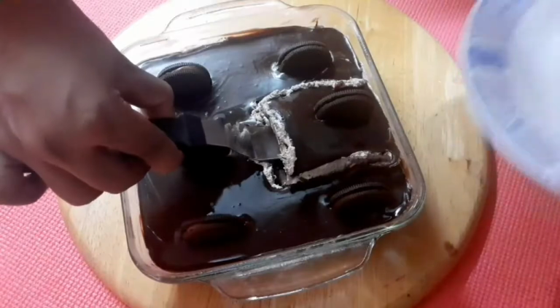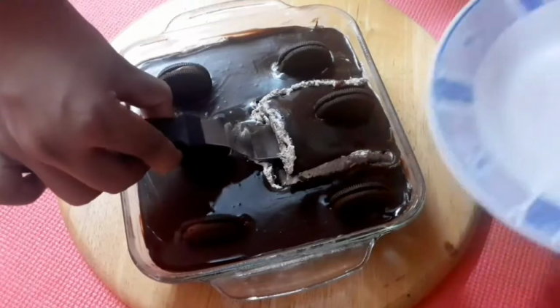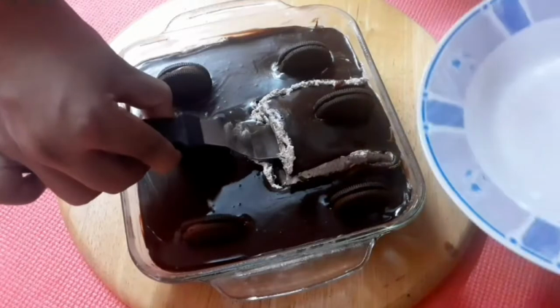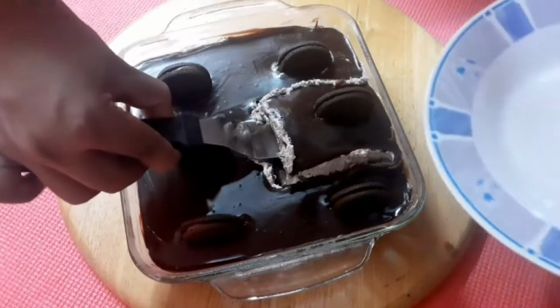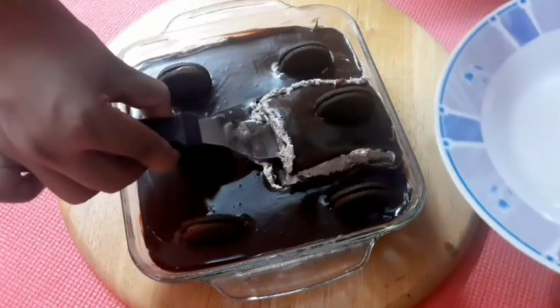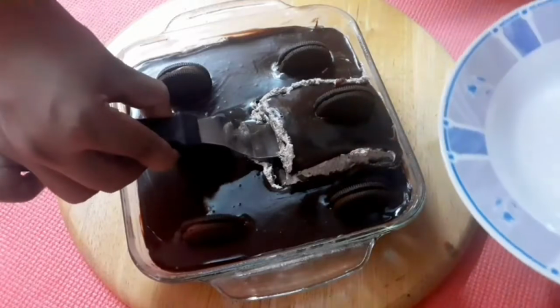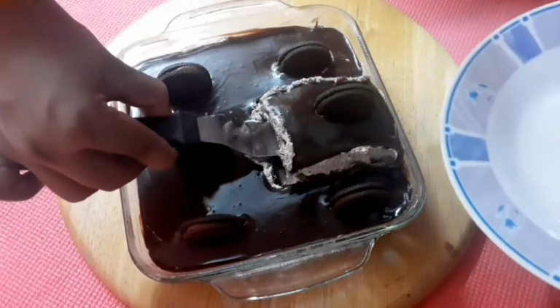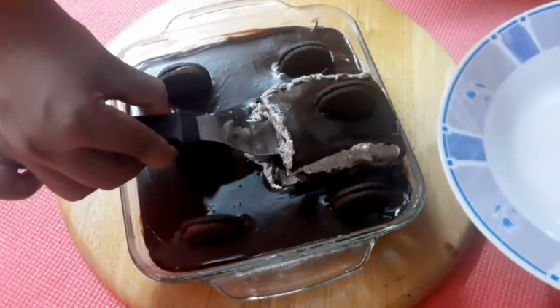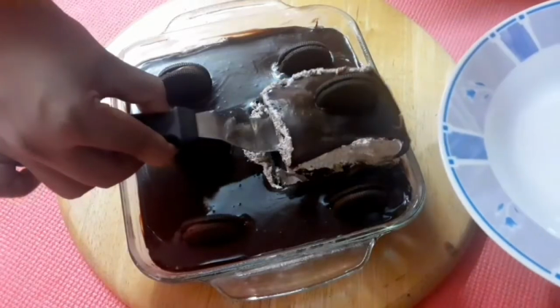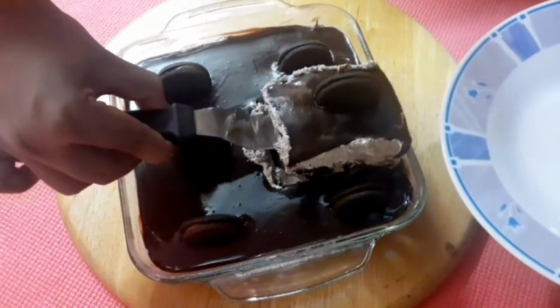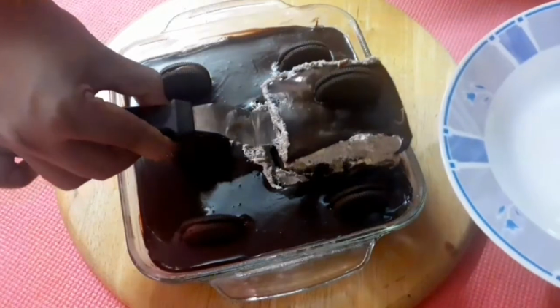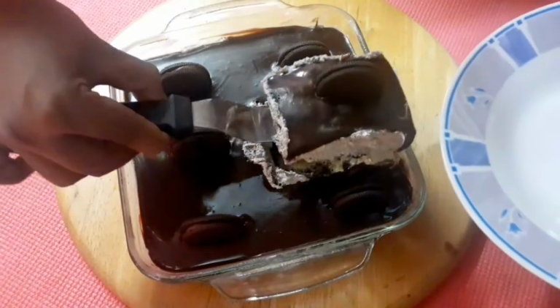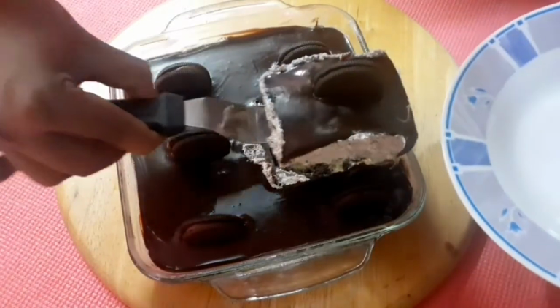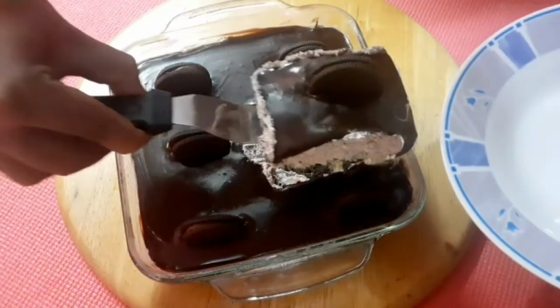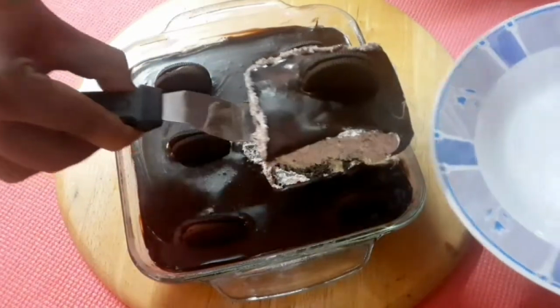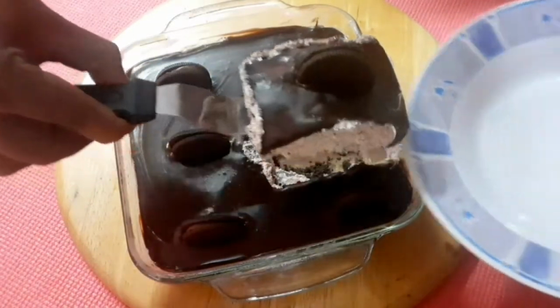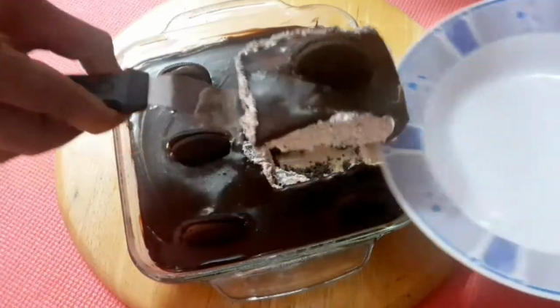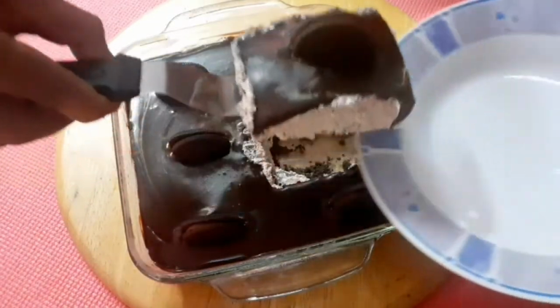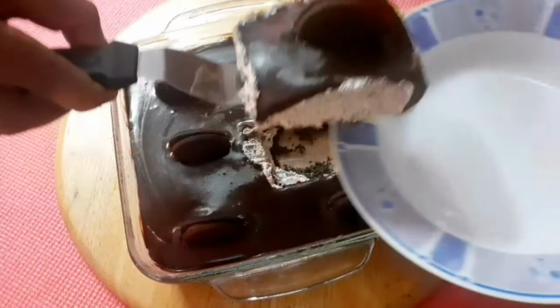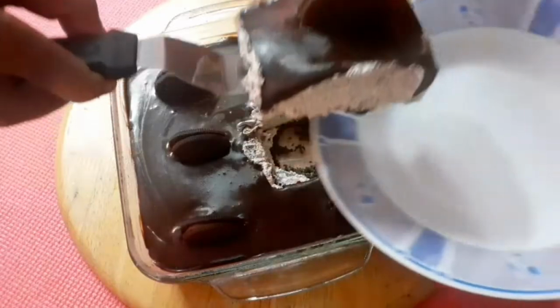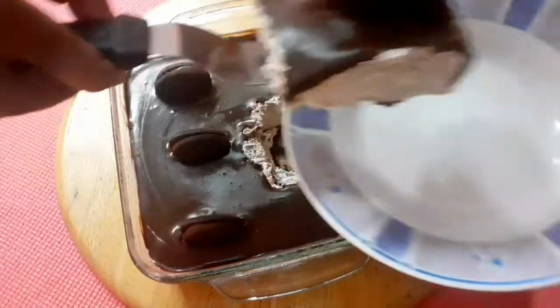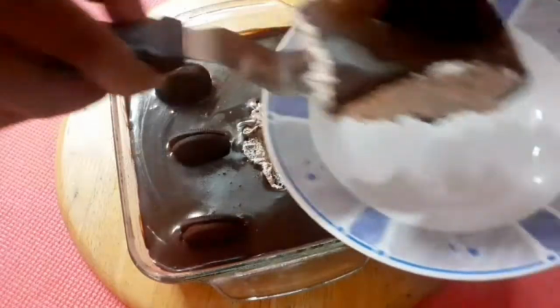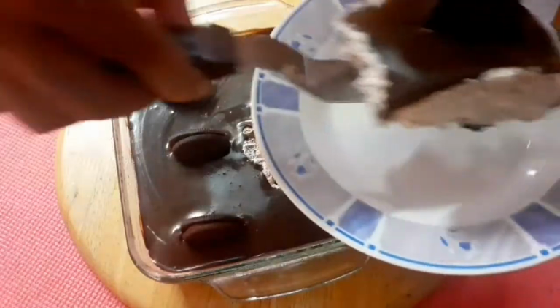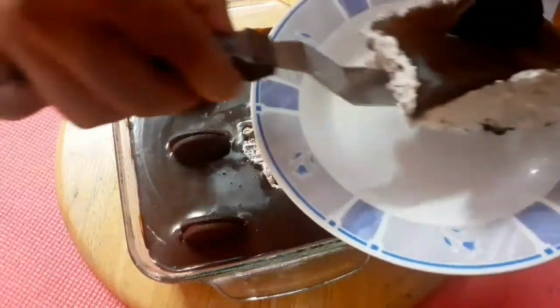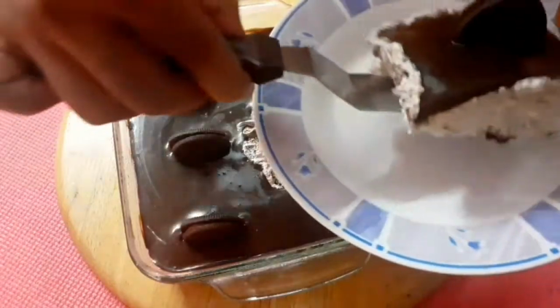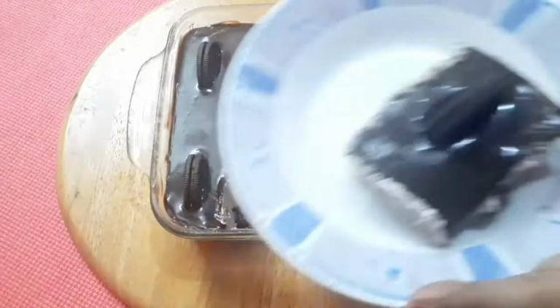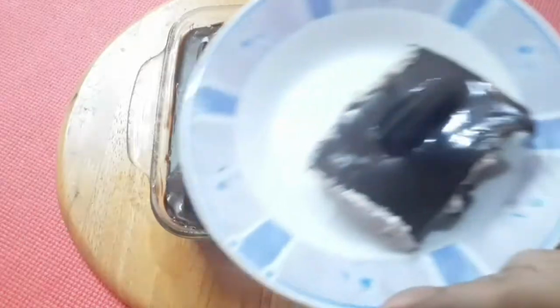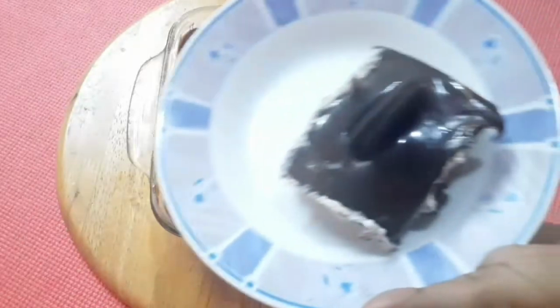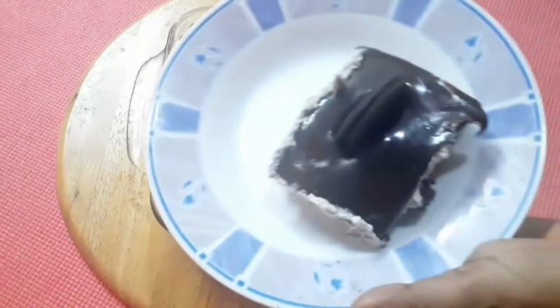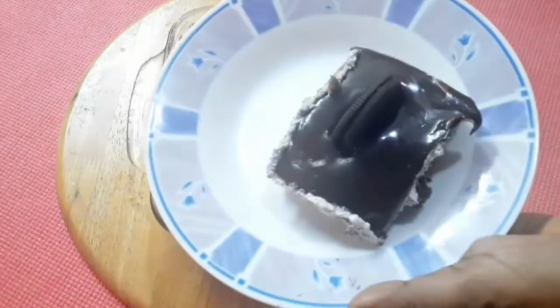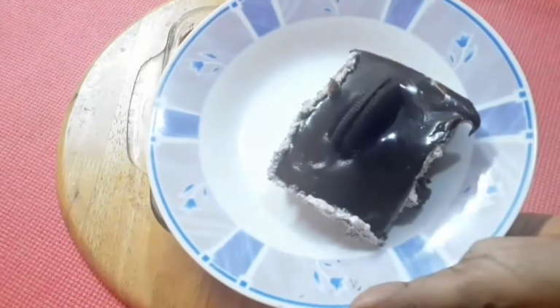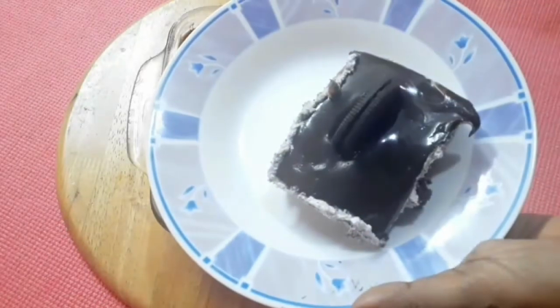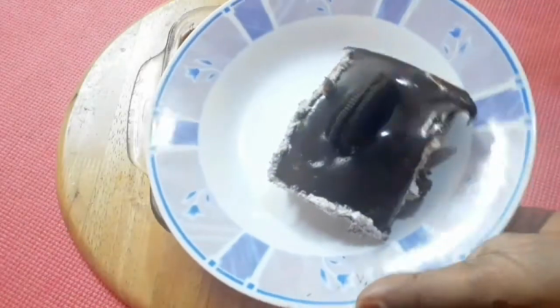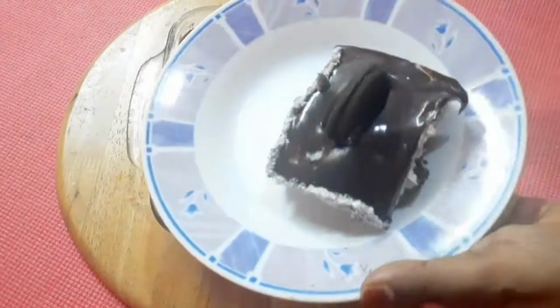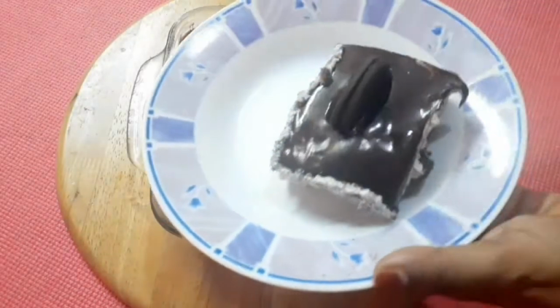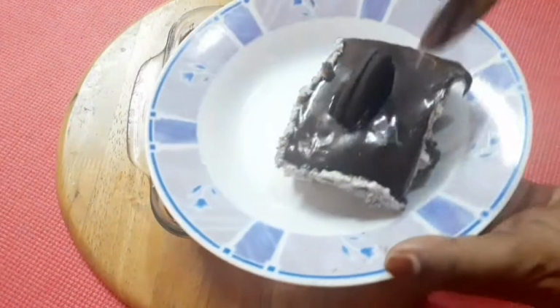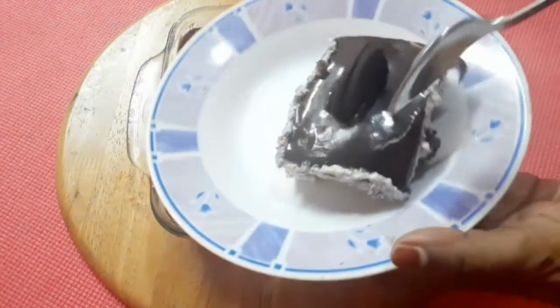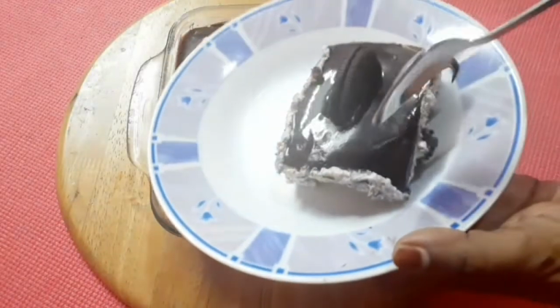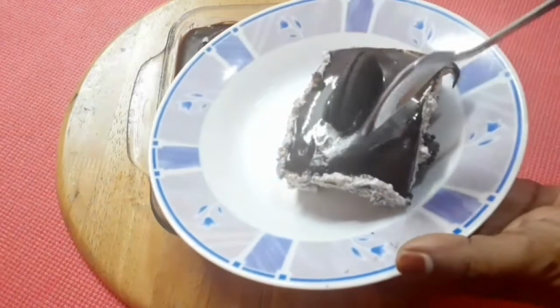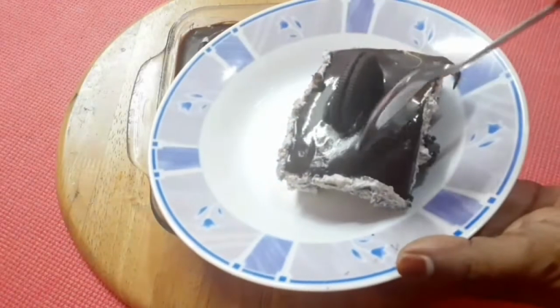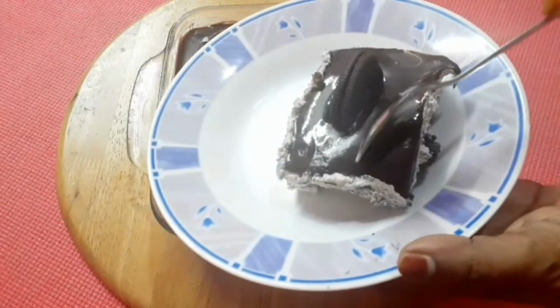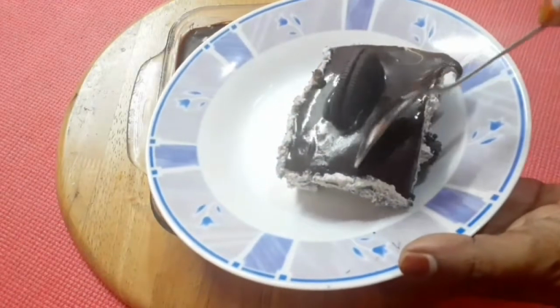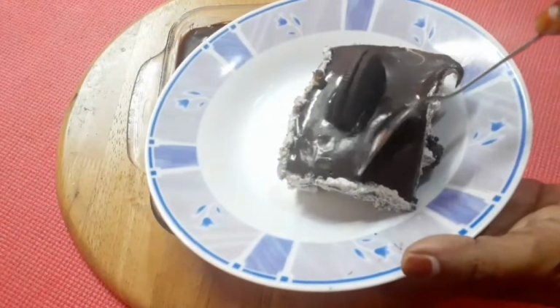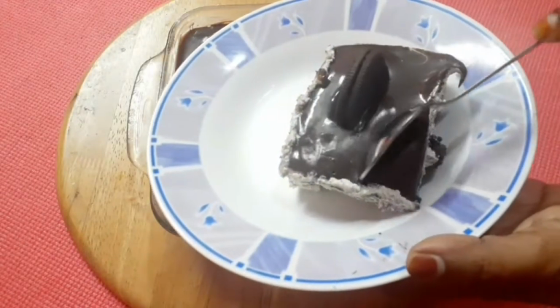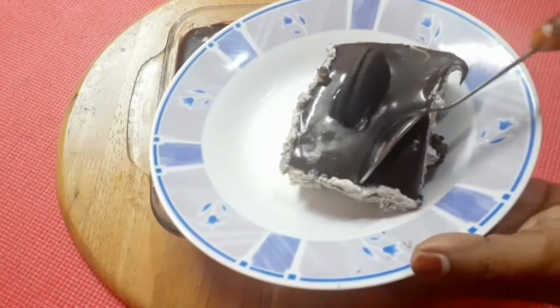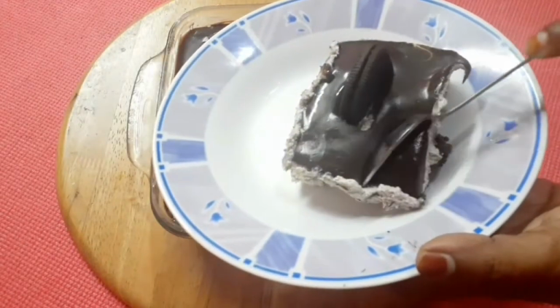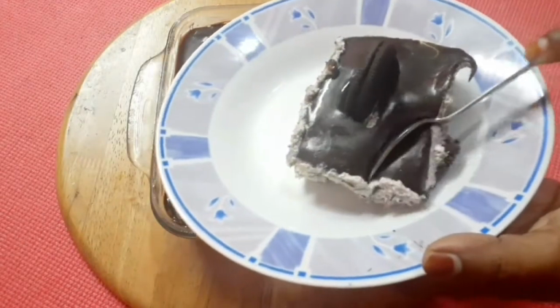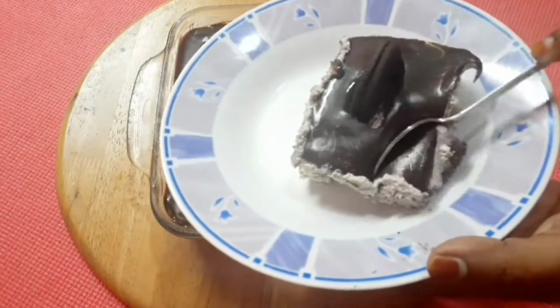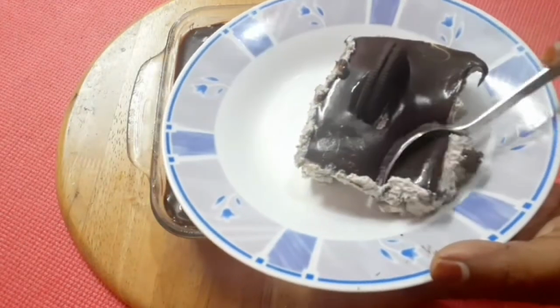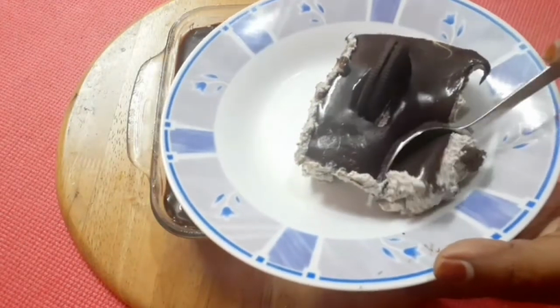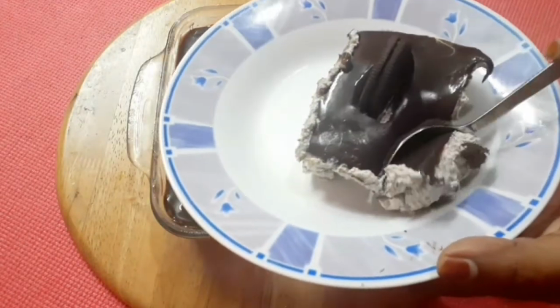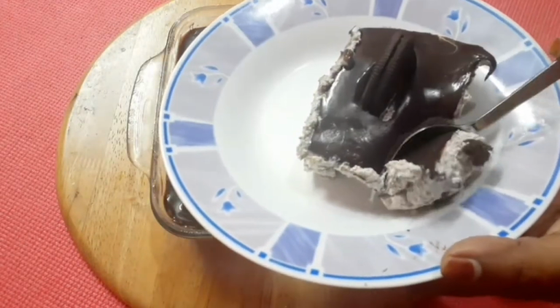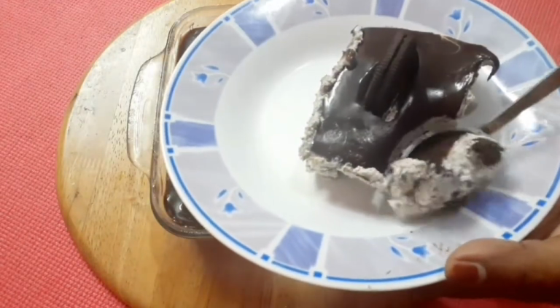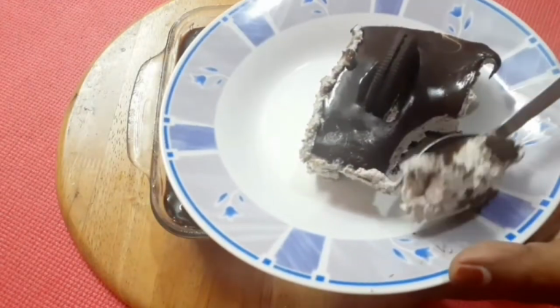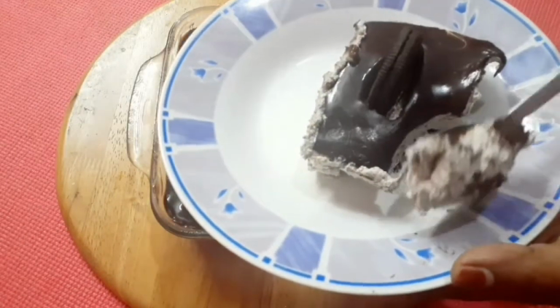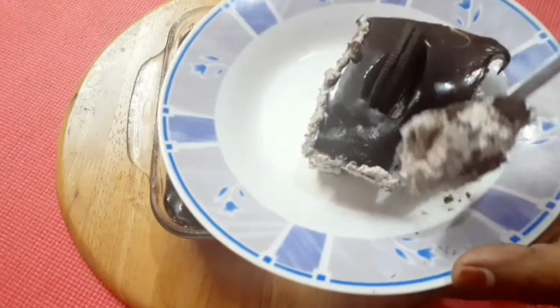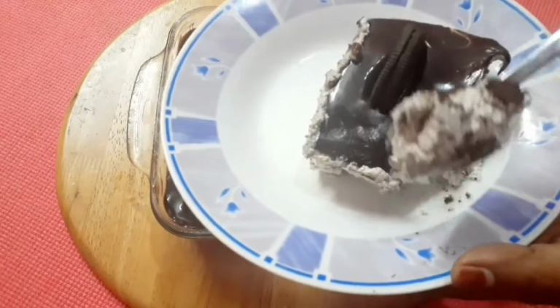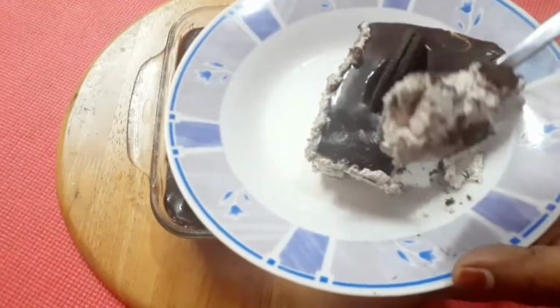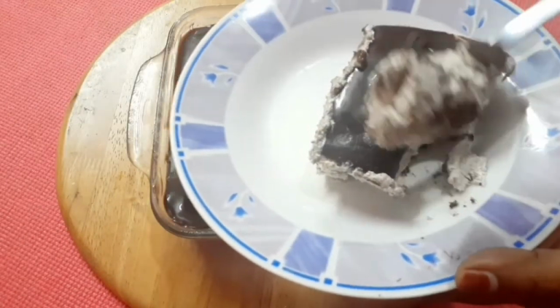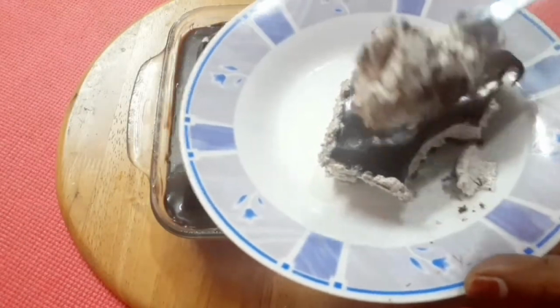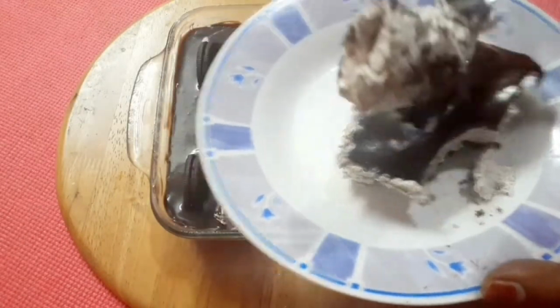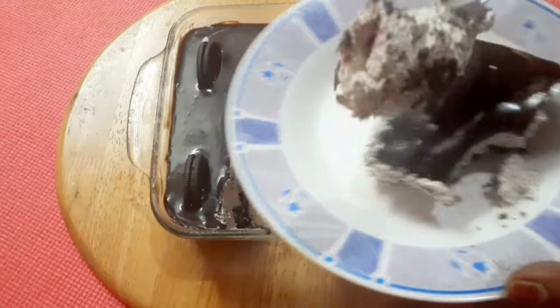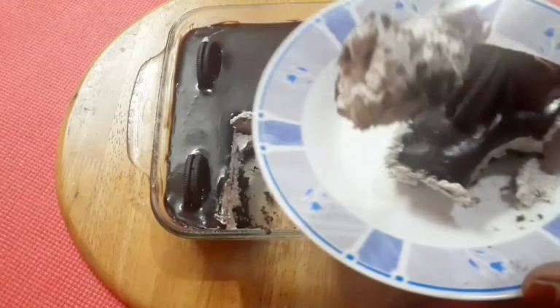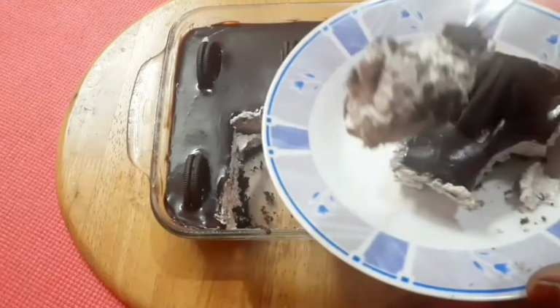Hi friends, I am going to make an Oreo dish. It's easy to make — just follow two steps.